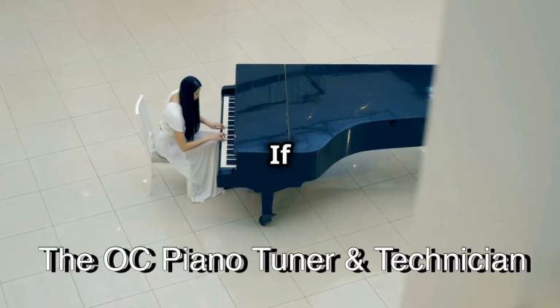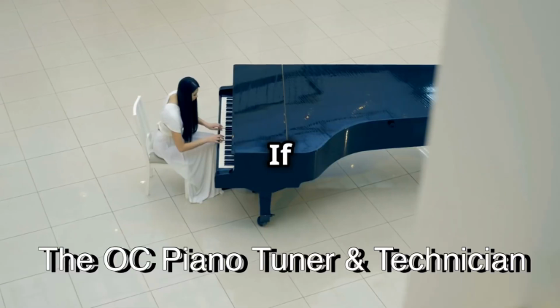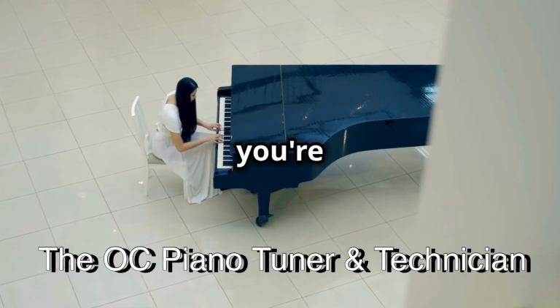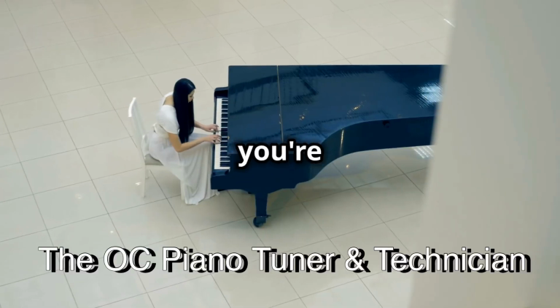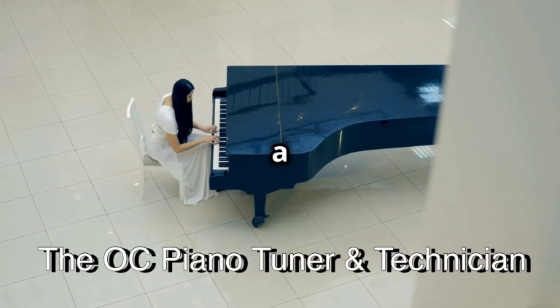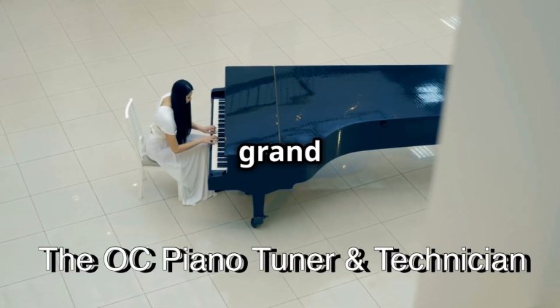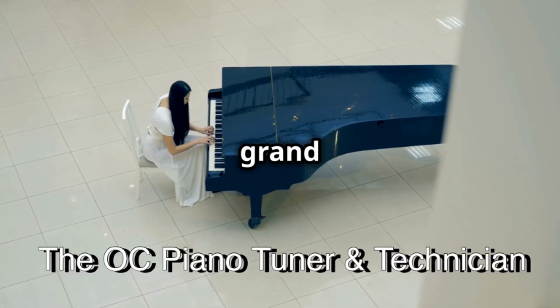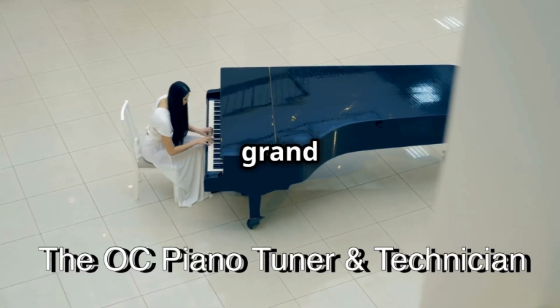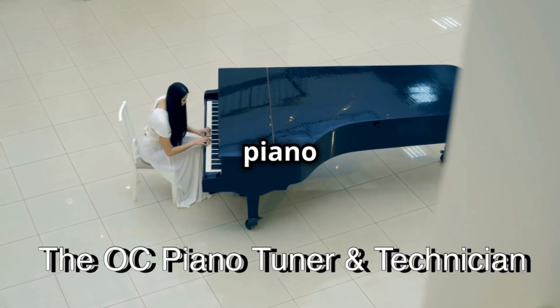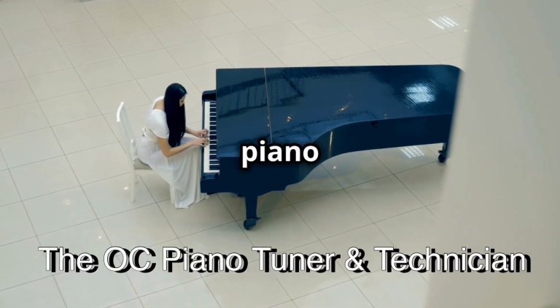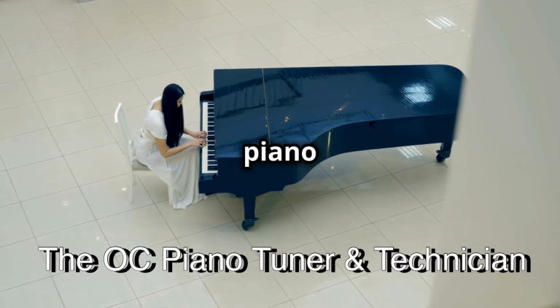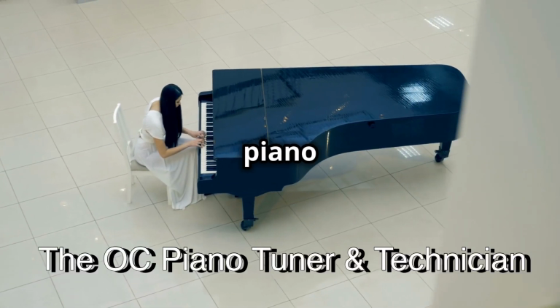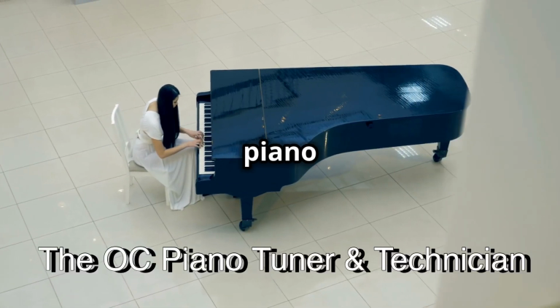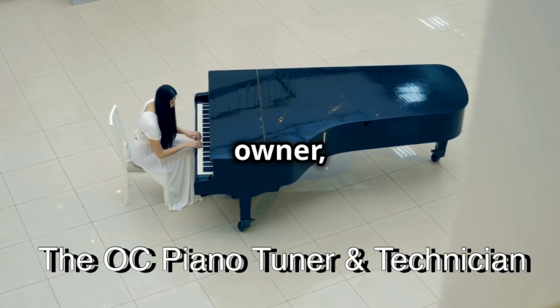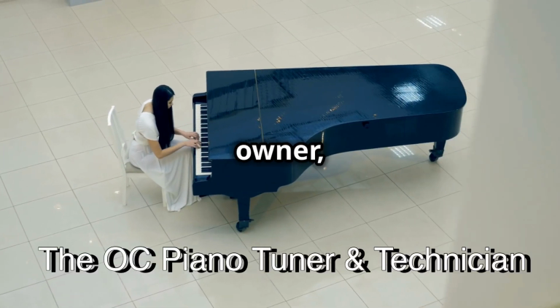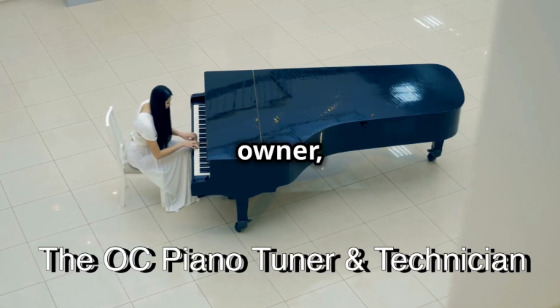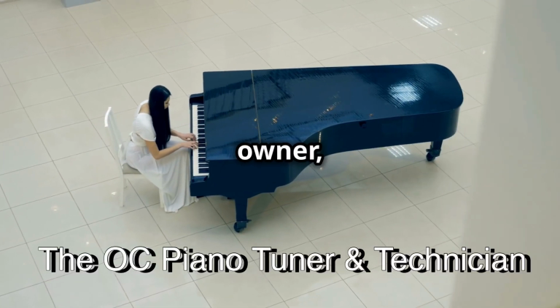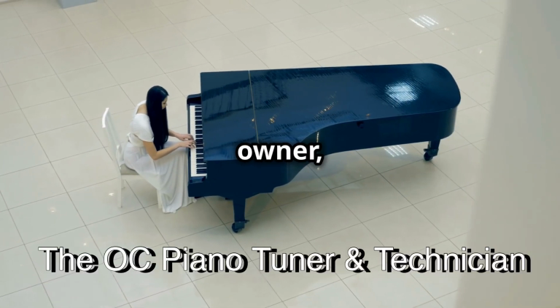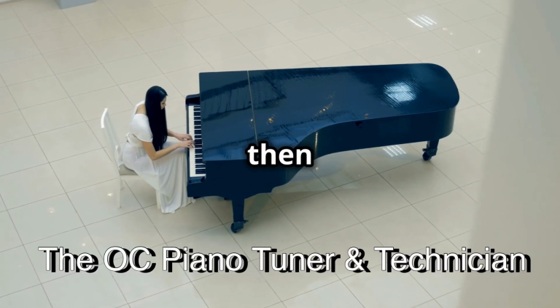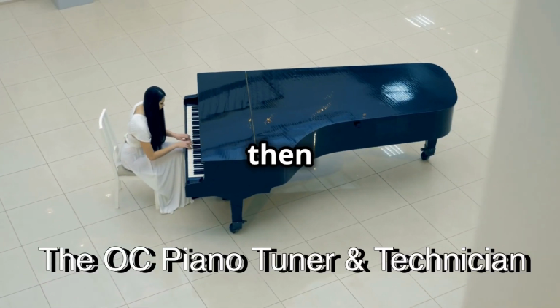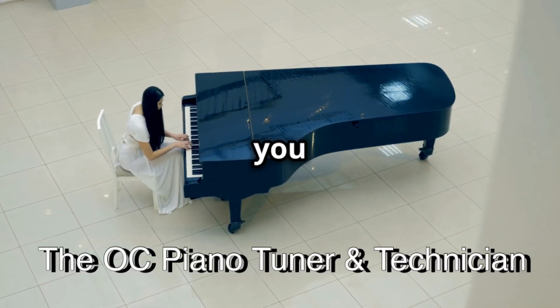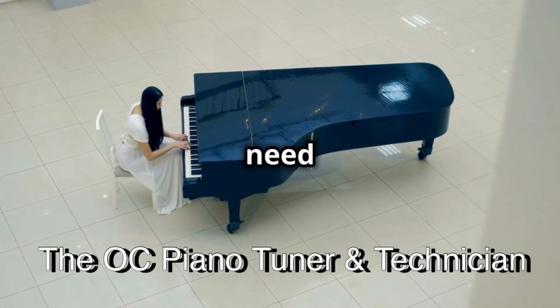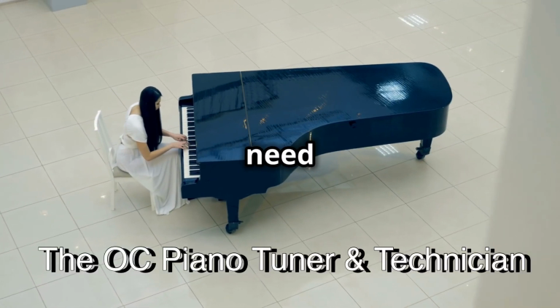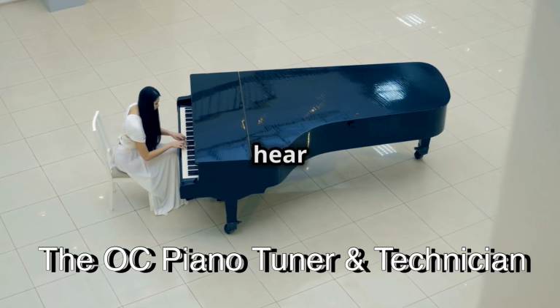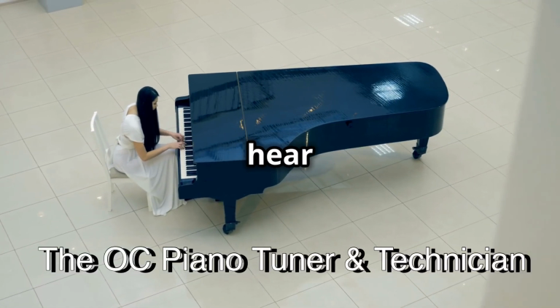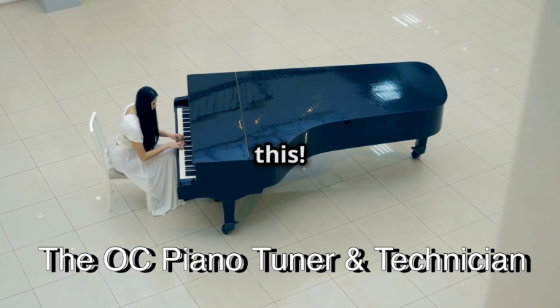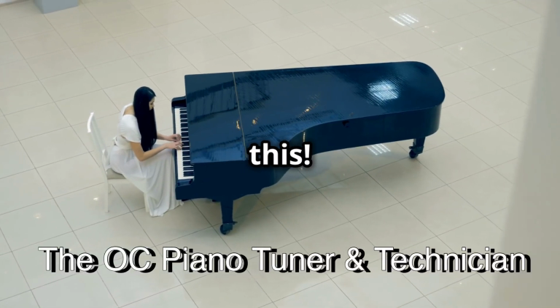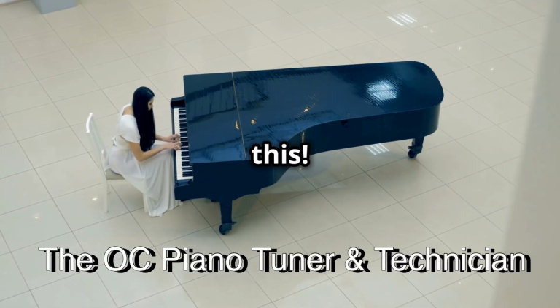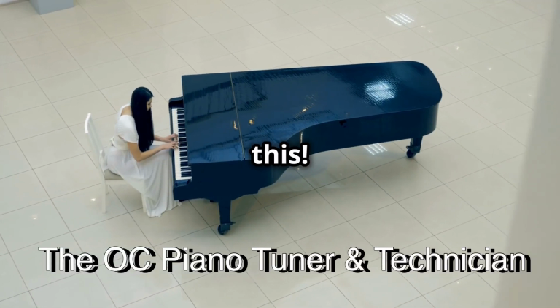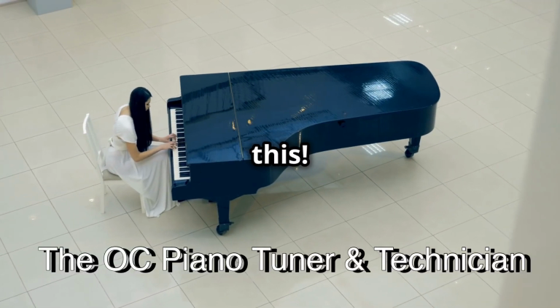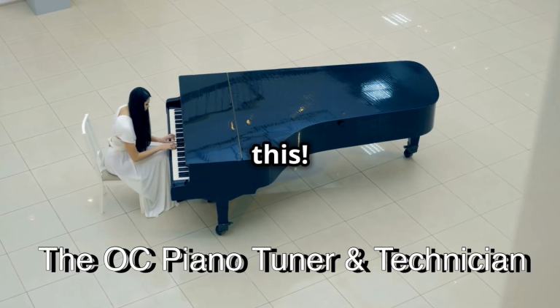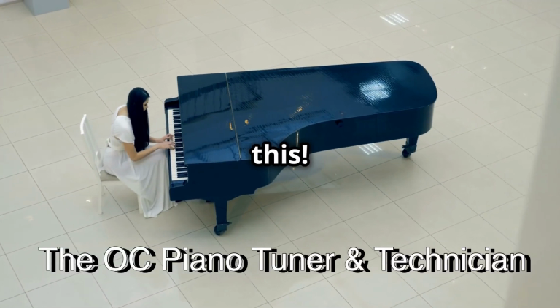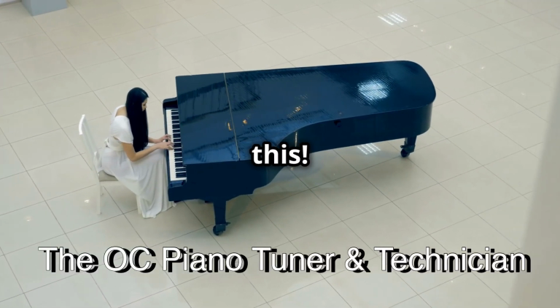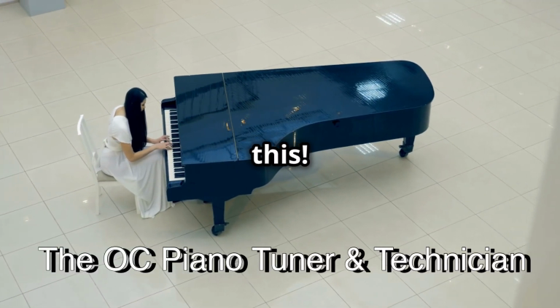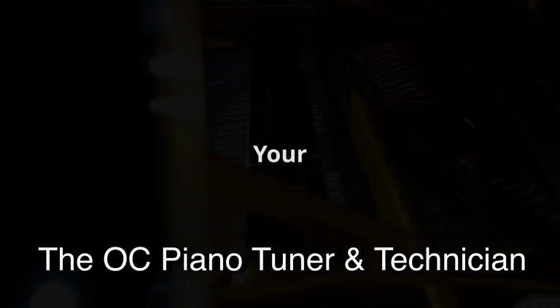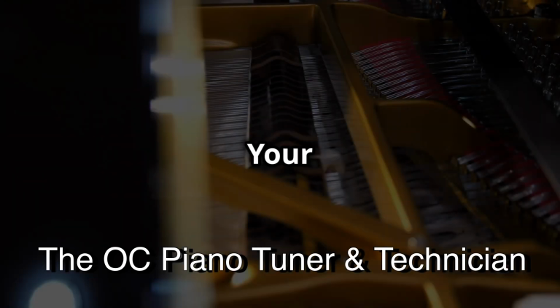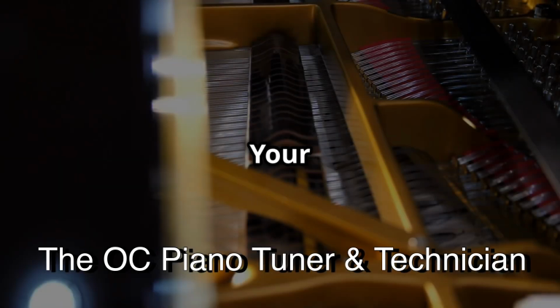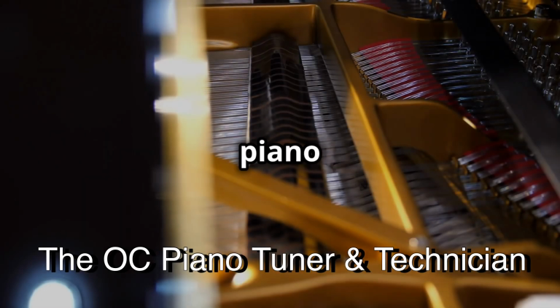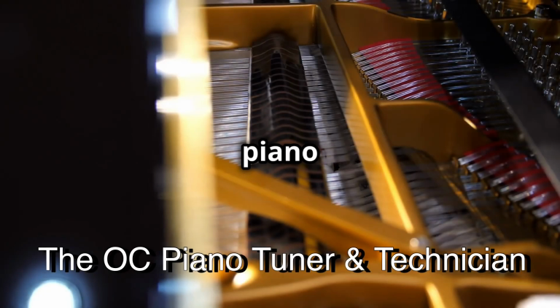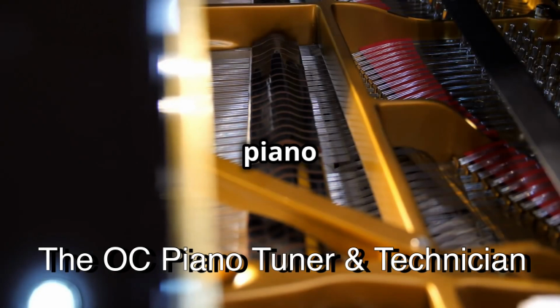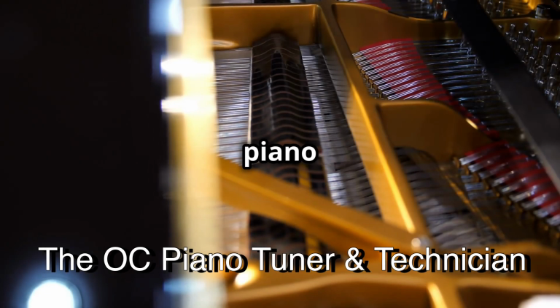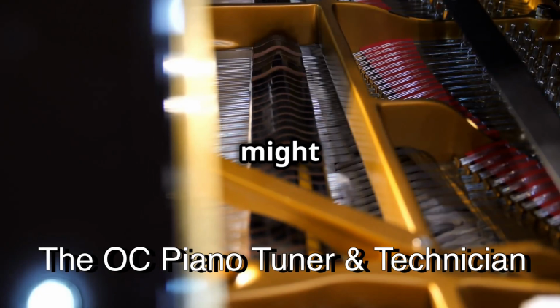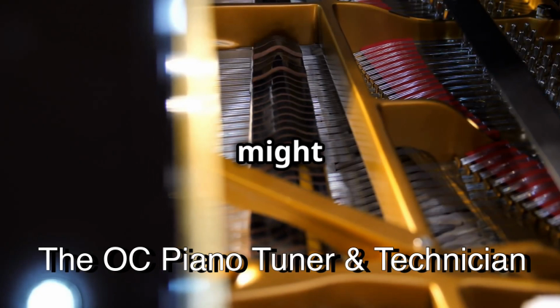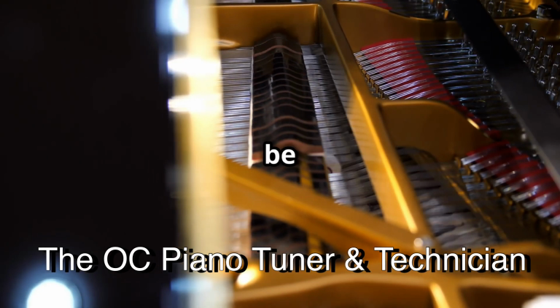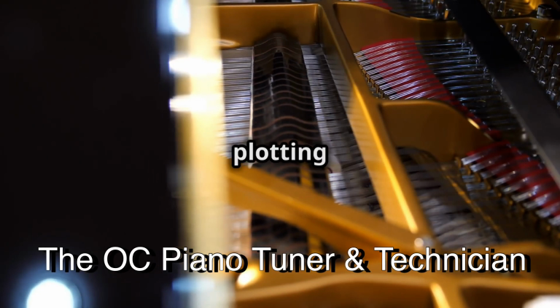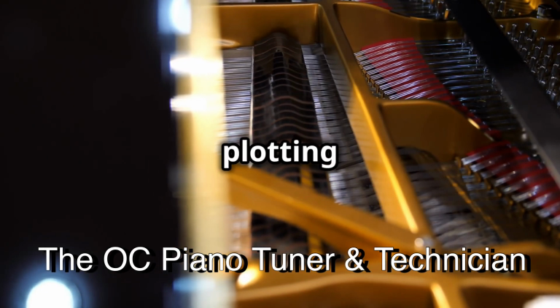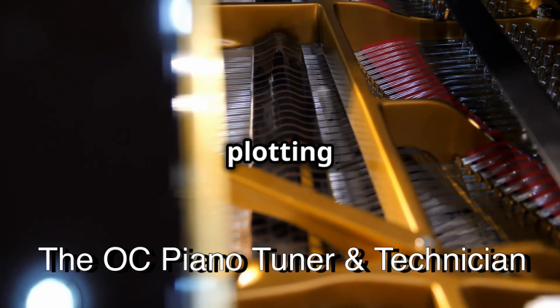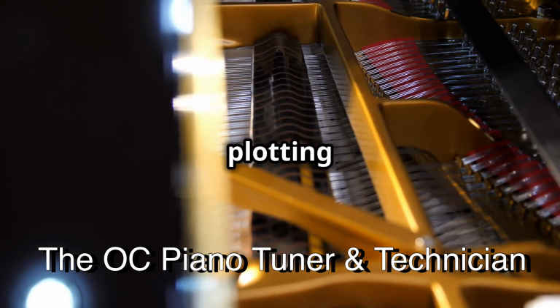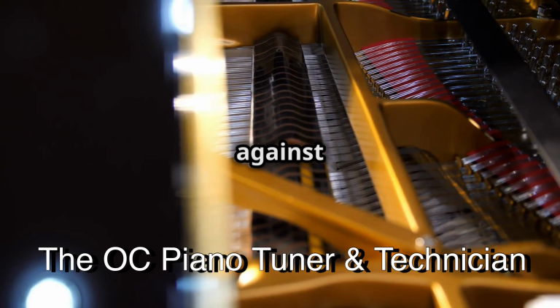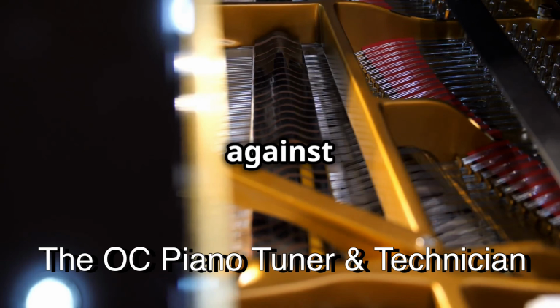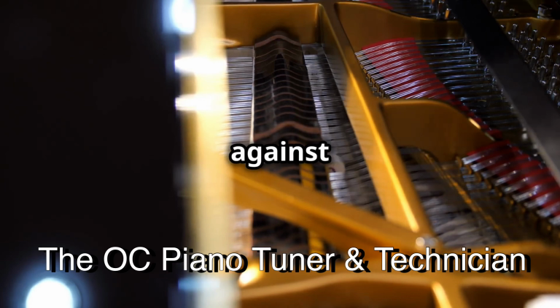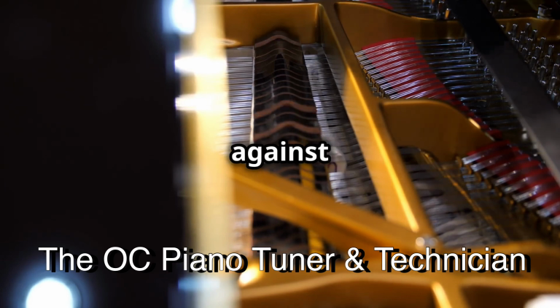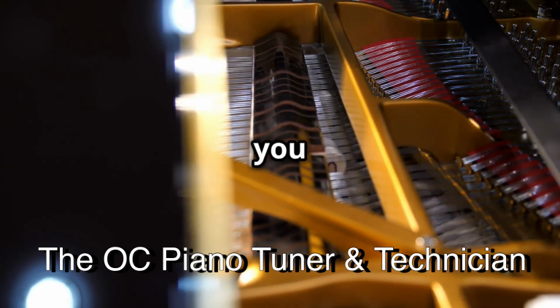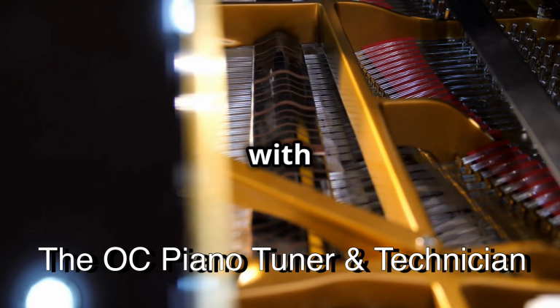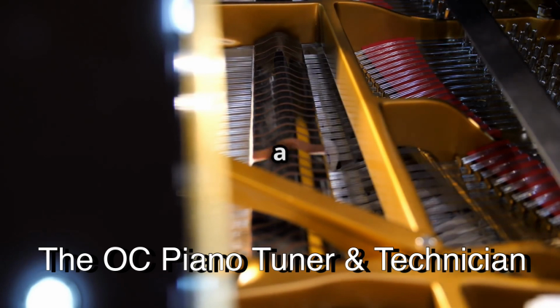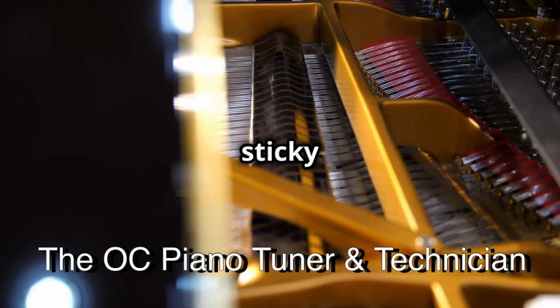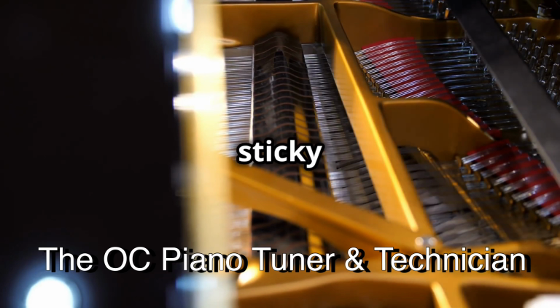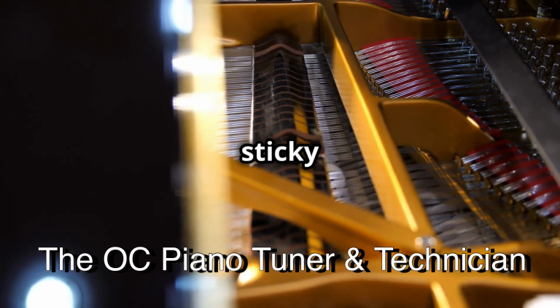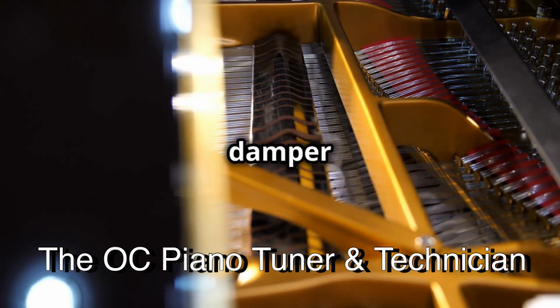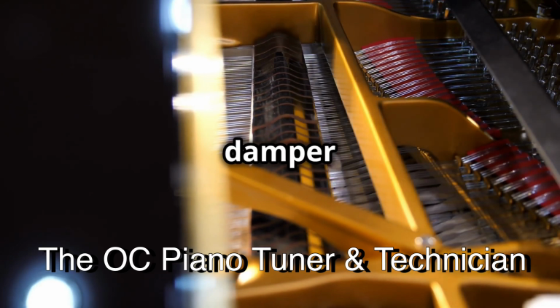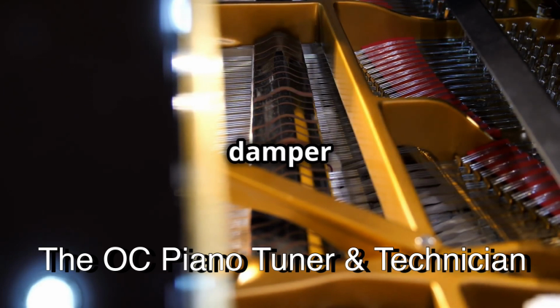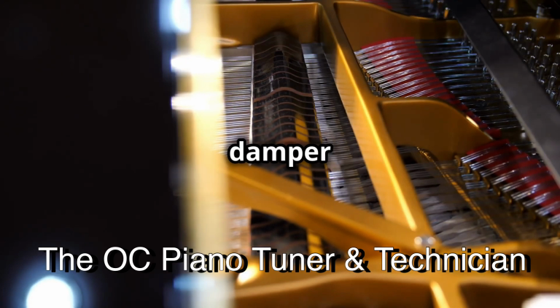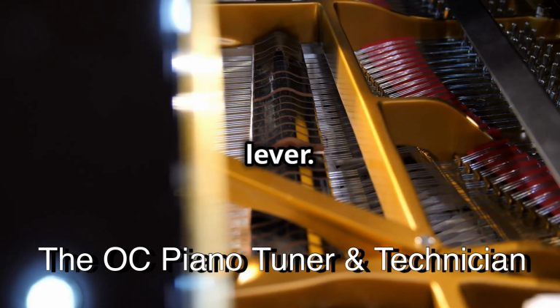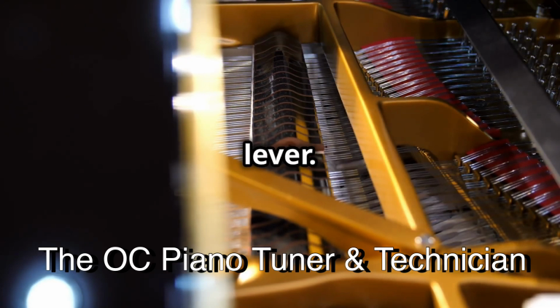If you're a grand piano owner, then you need to hear this. Your piano might be plotting against you with a sticky damper lever.